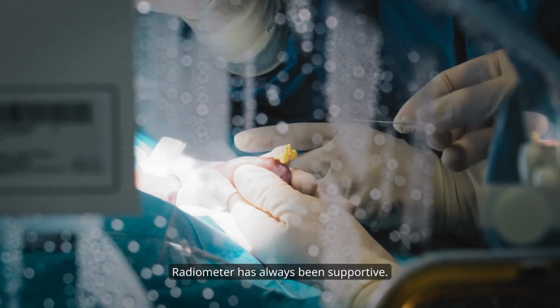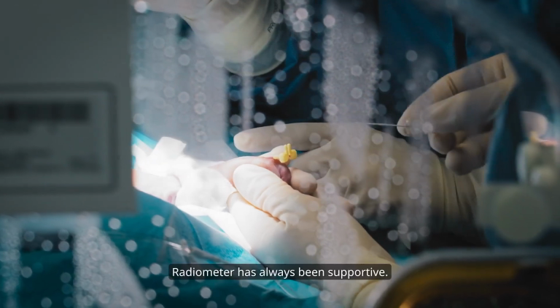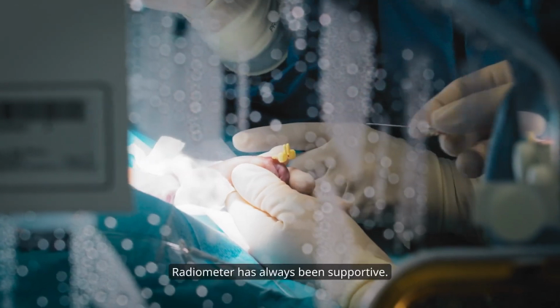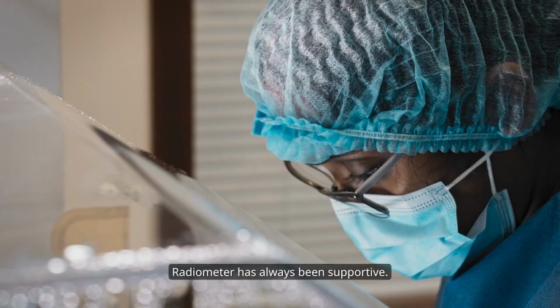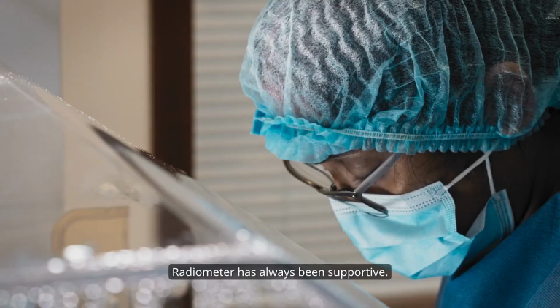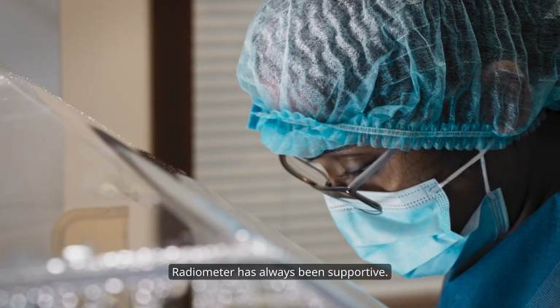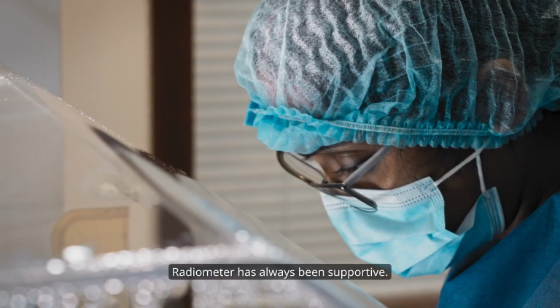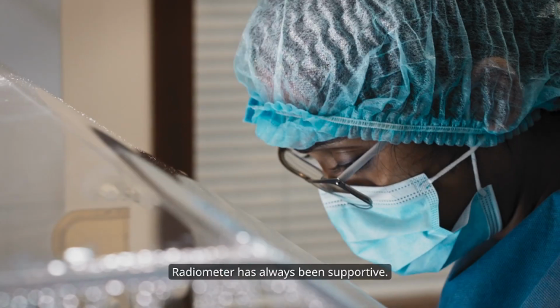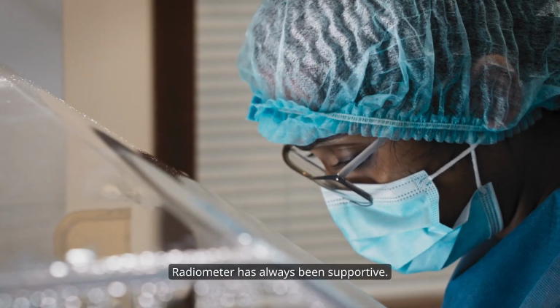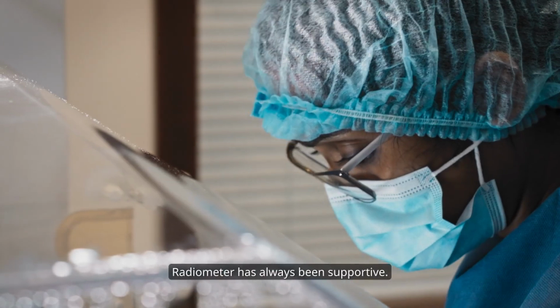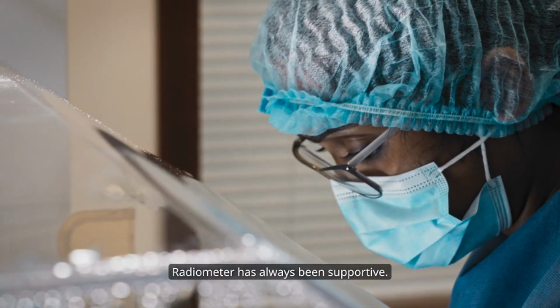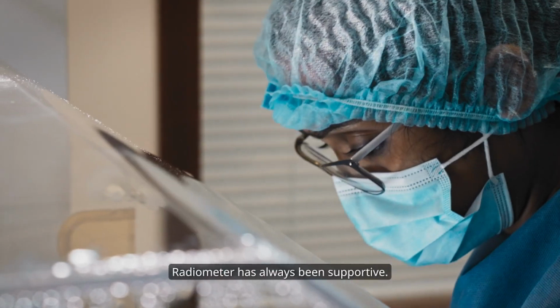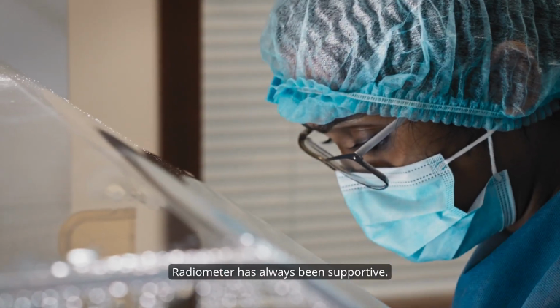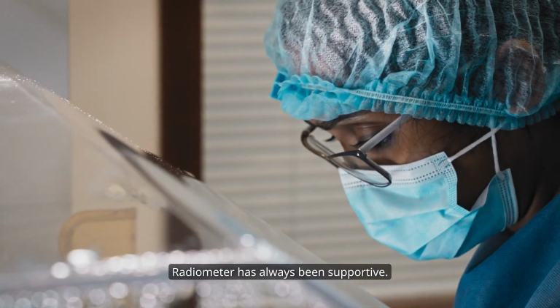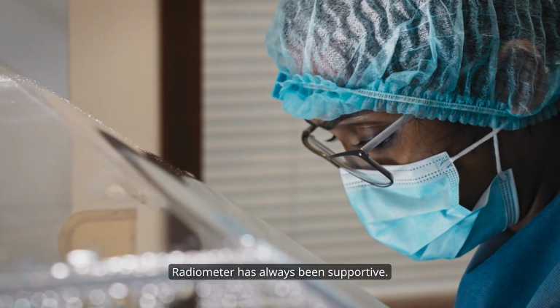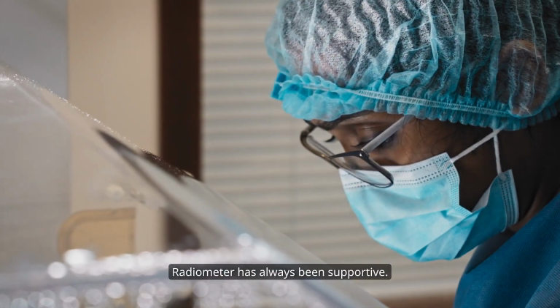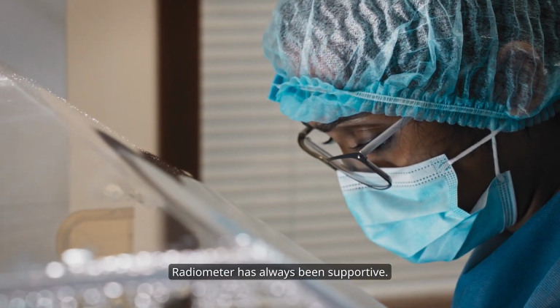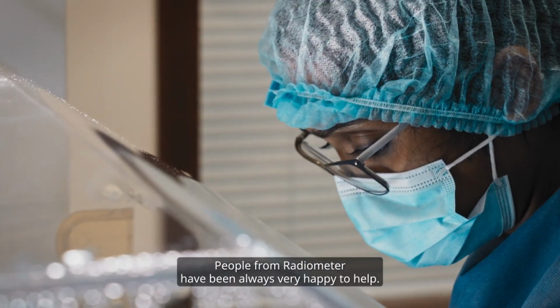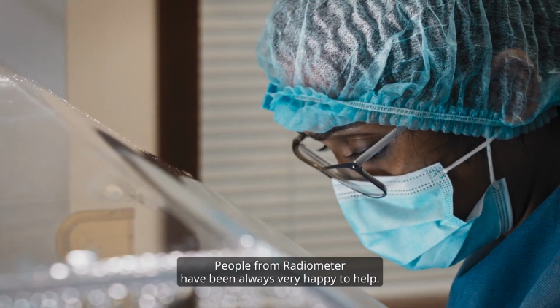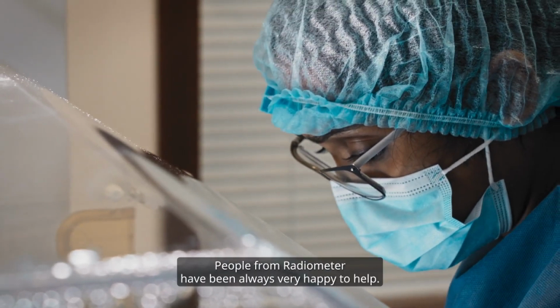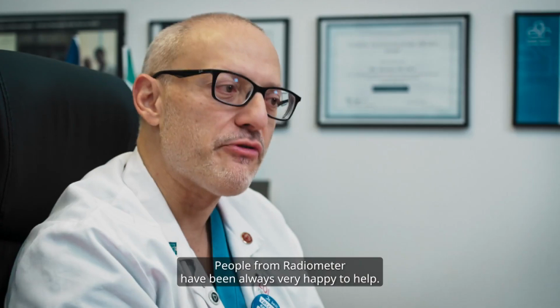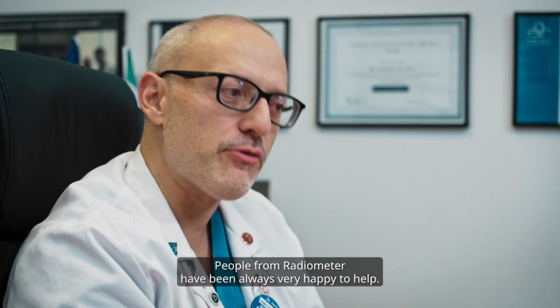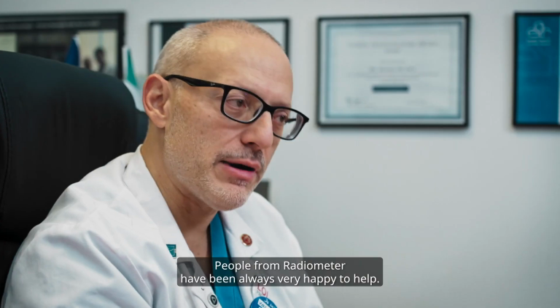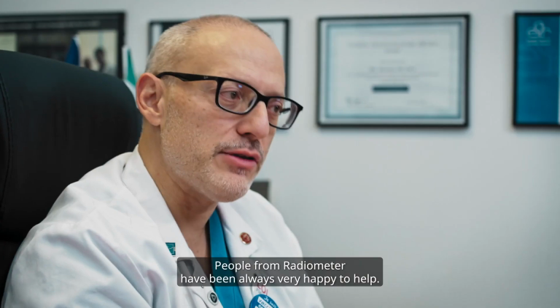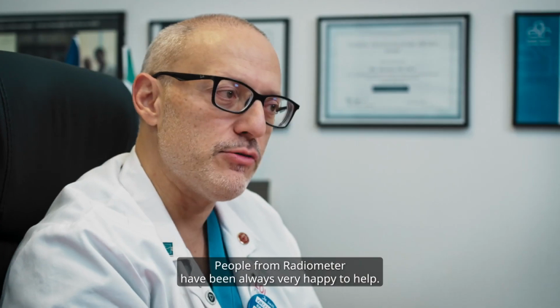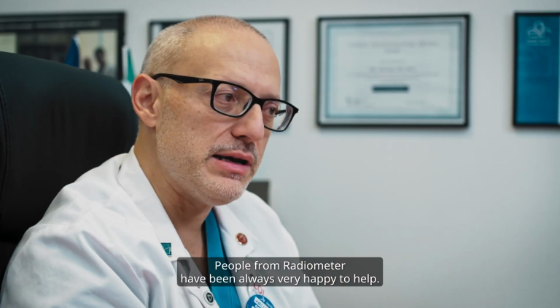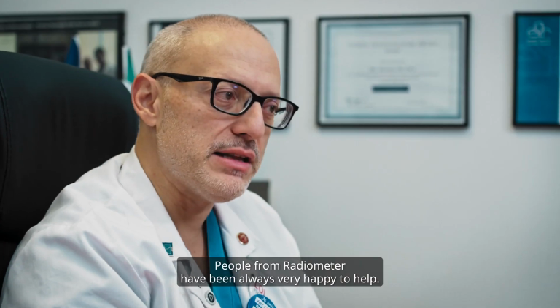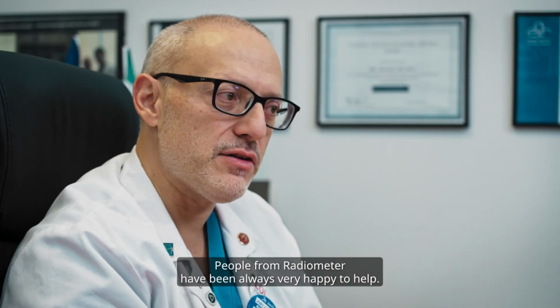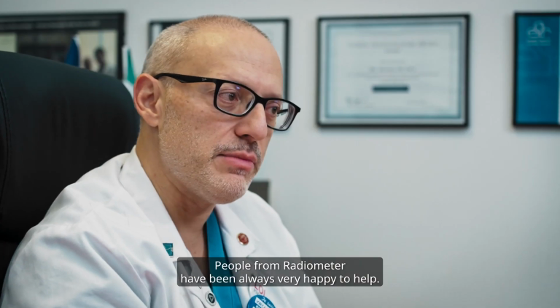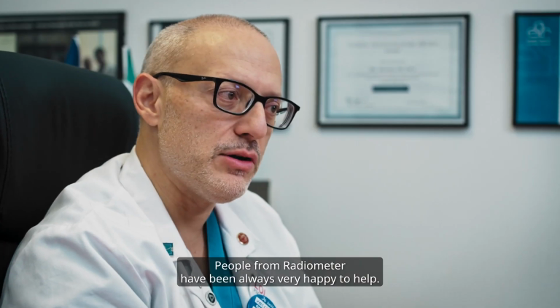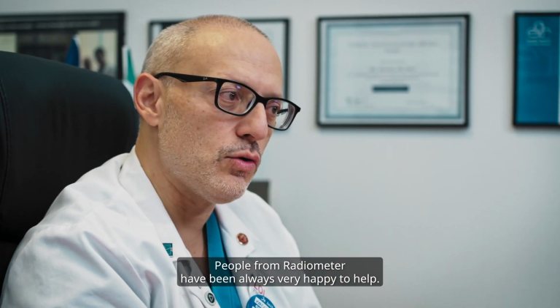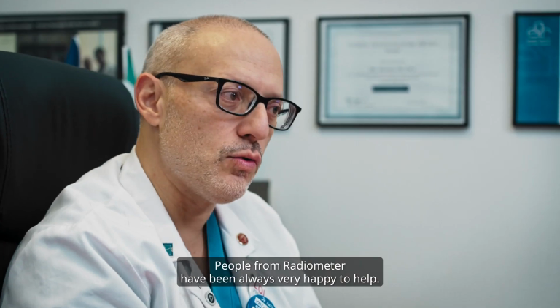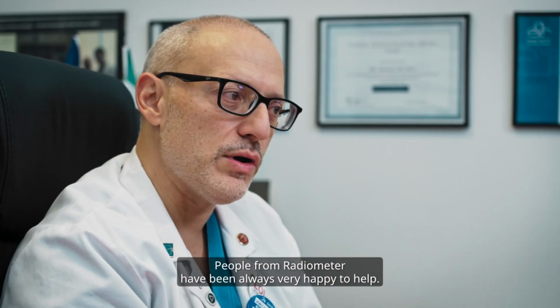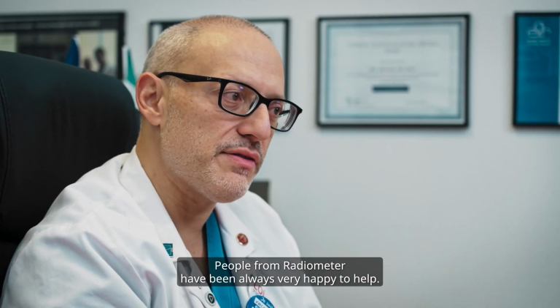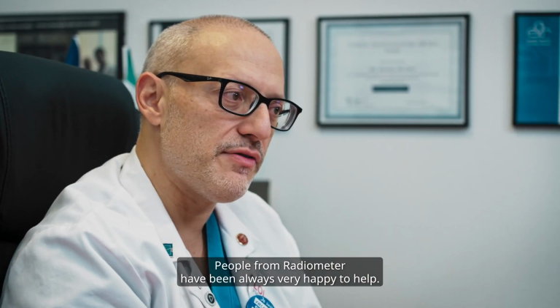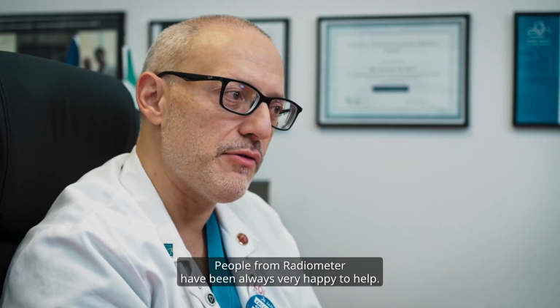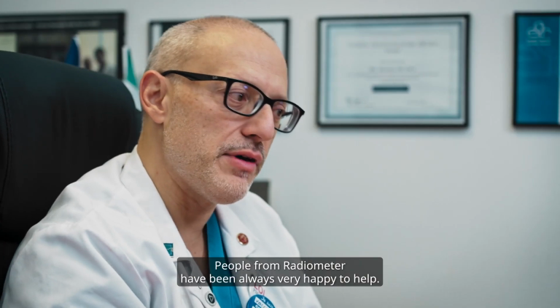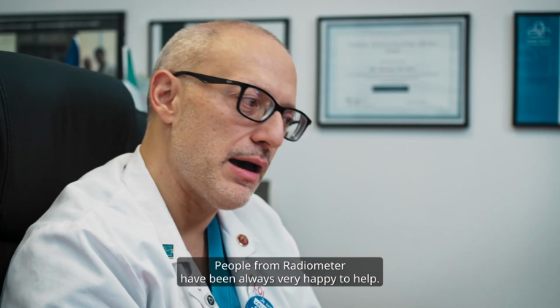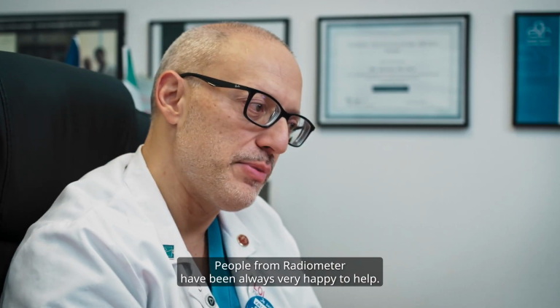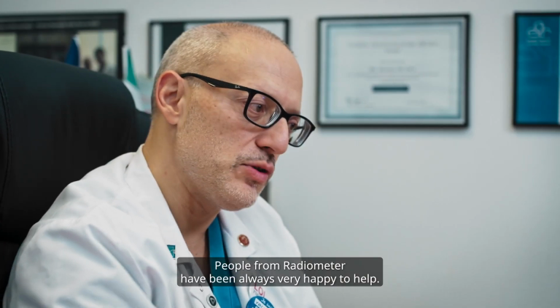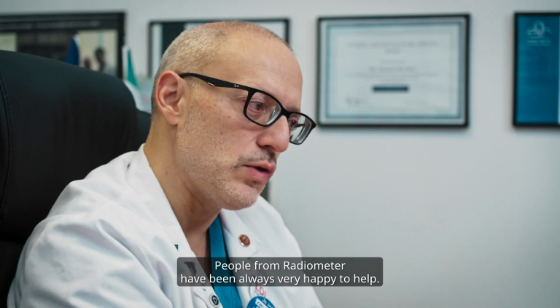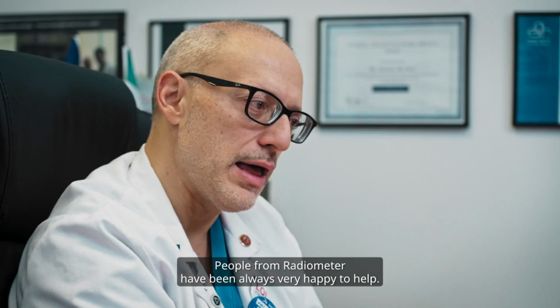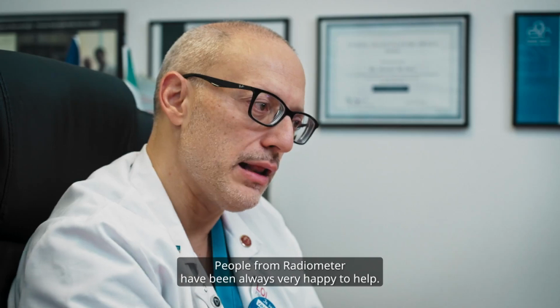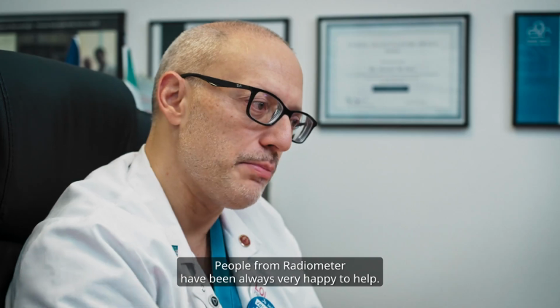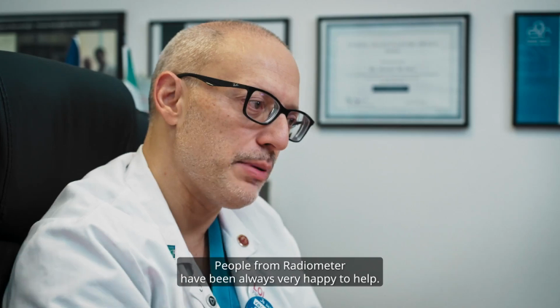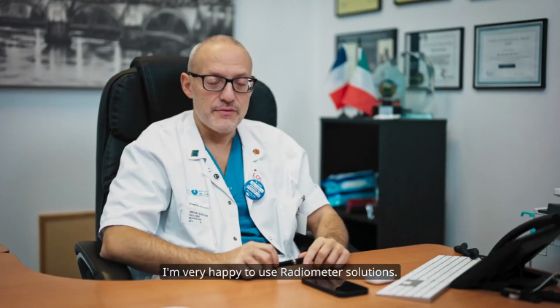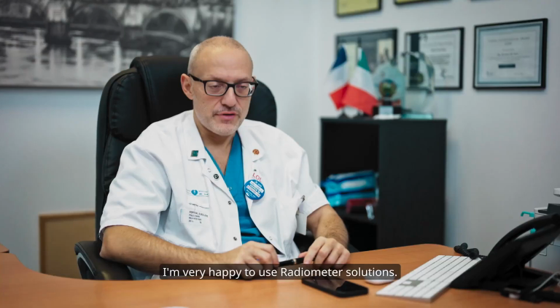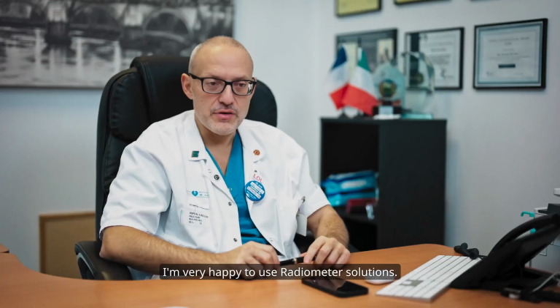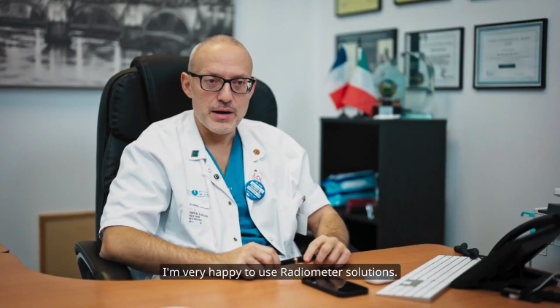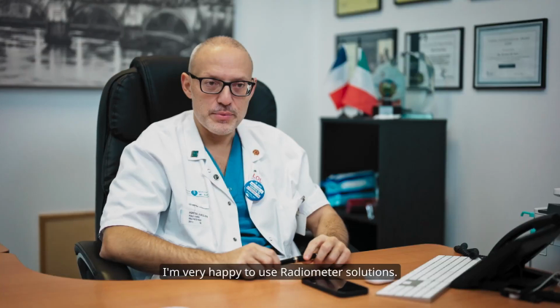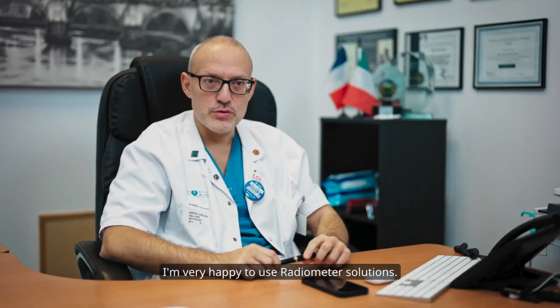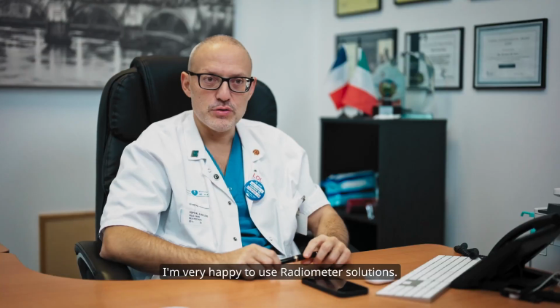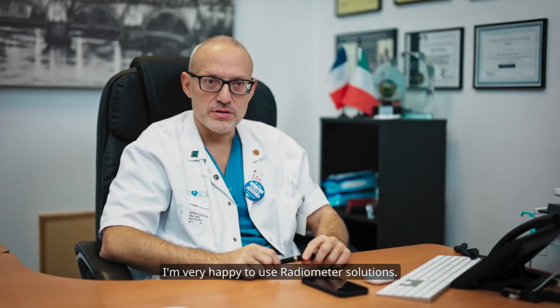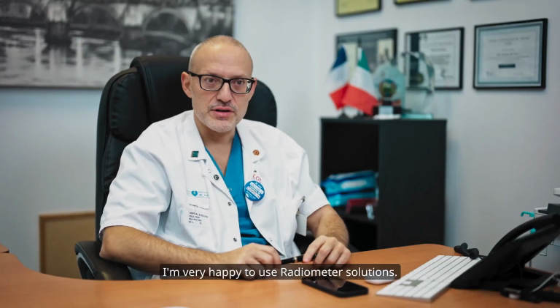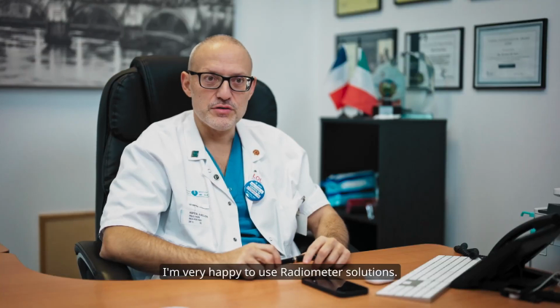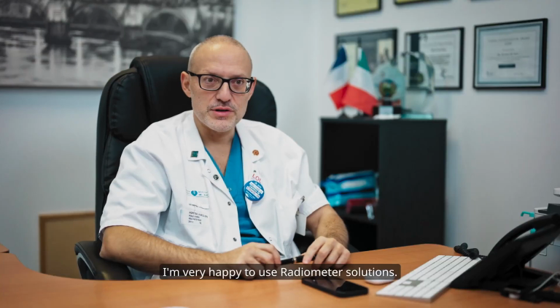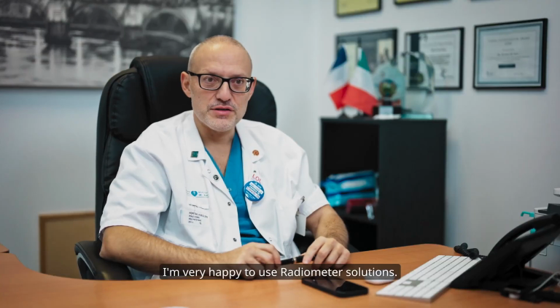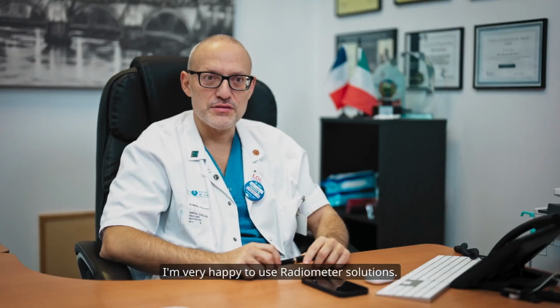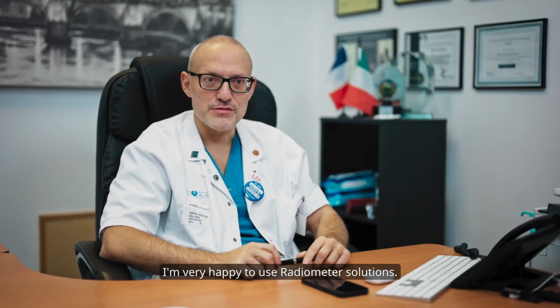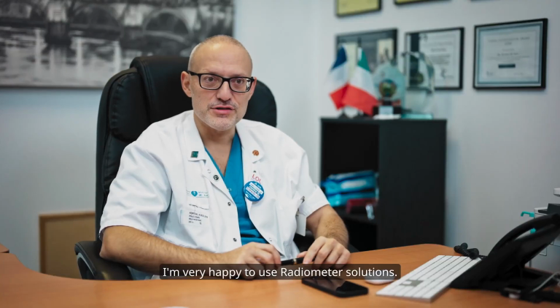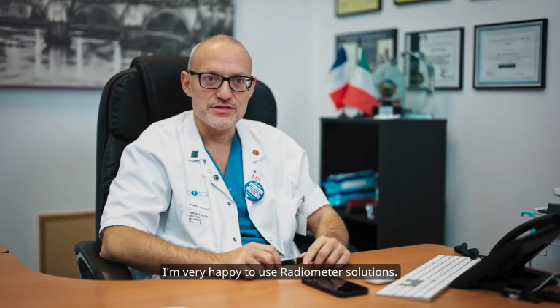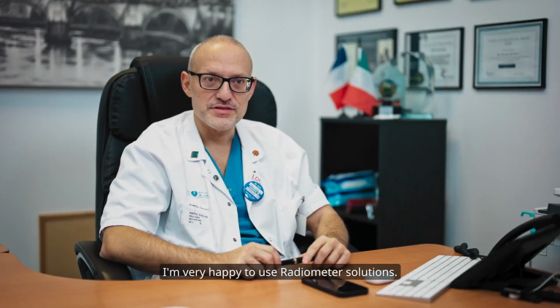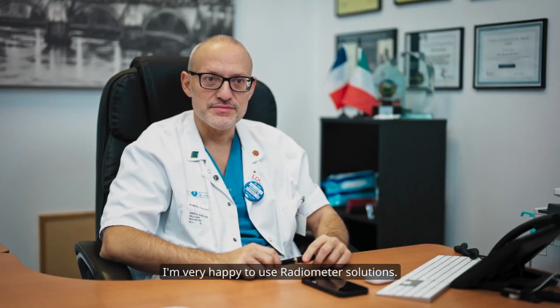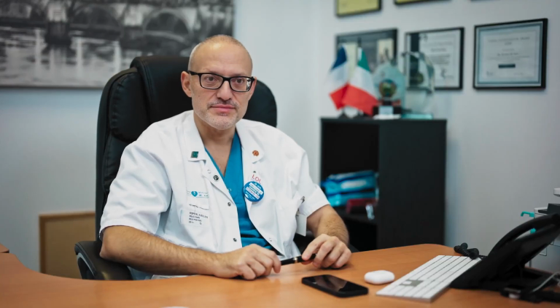Radiometer has always been supportive. People from Radiometer have been always very happy to help and very happy to use Radiometer solutions.